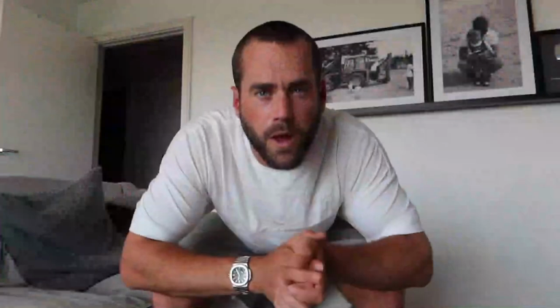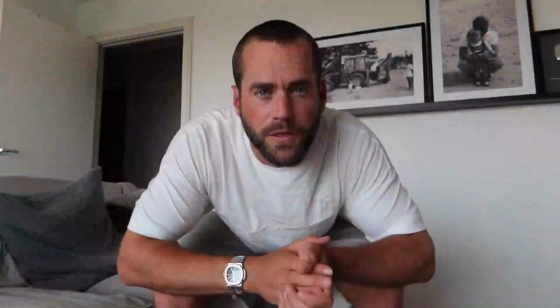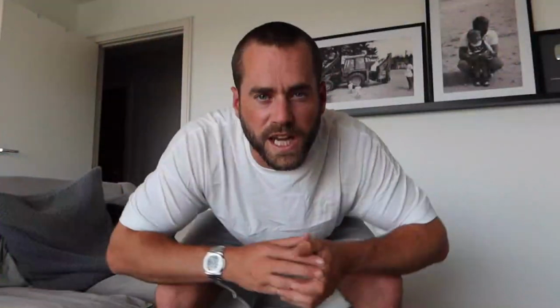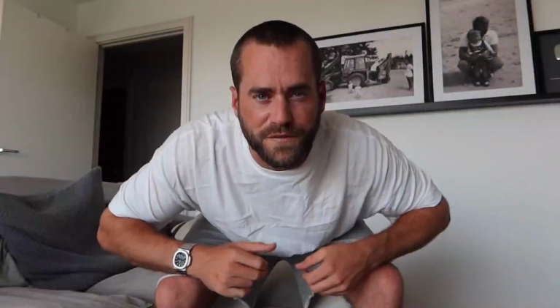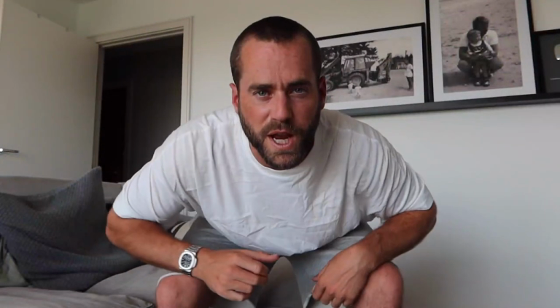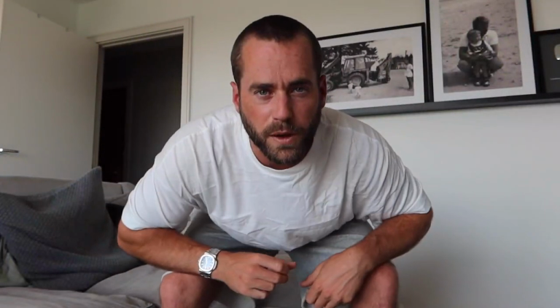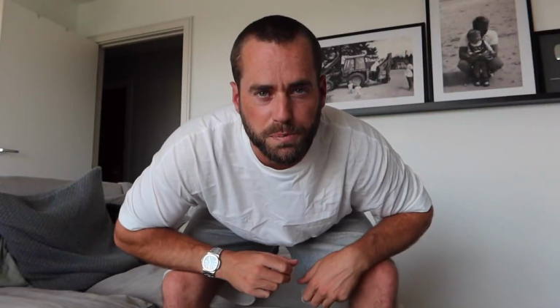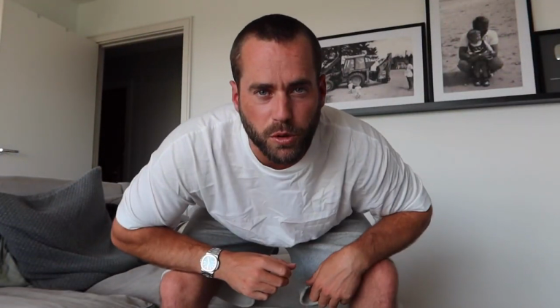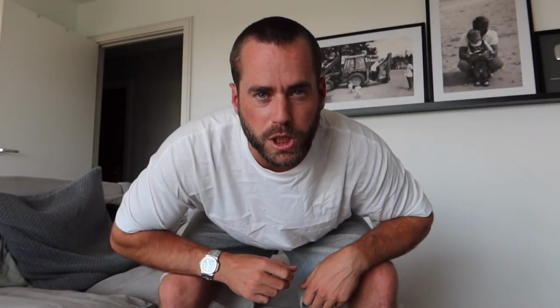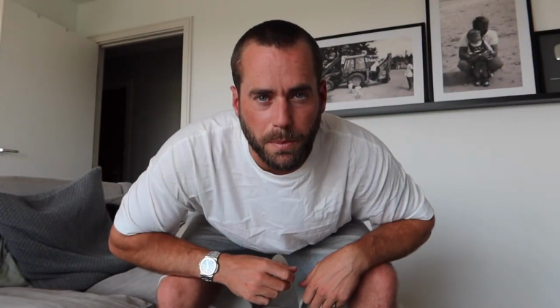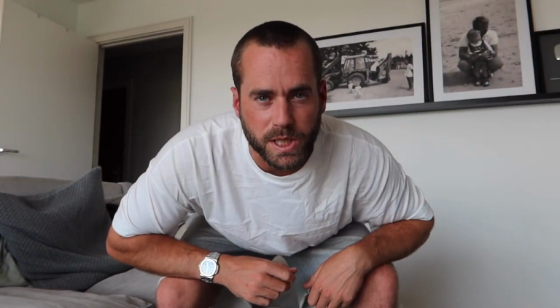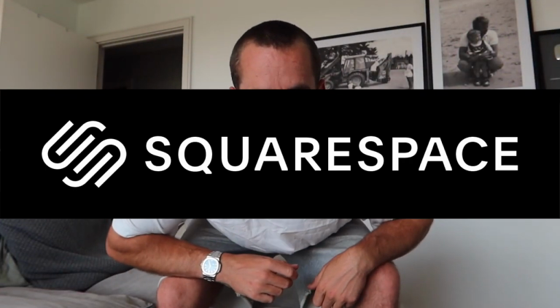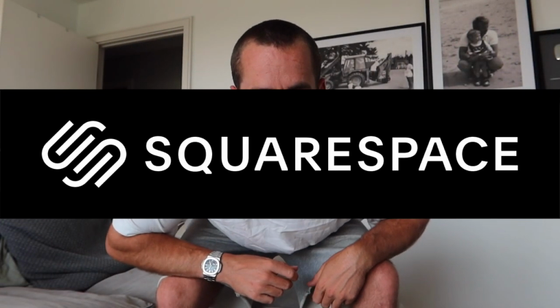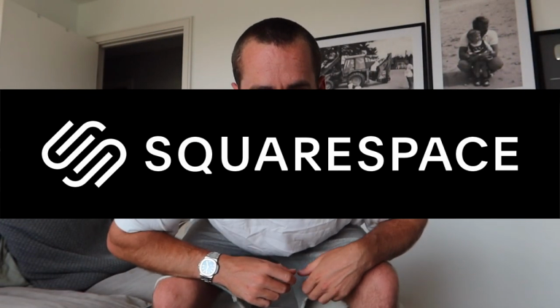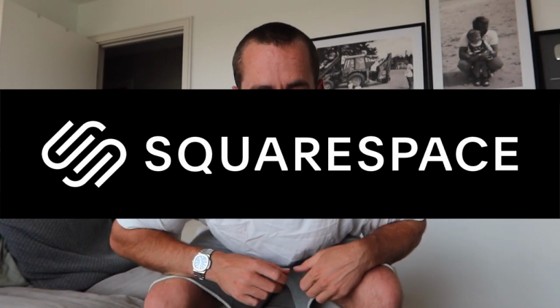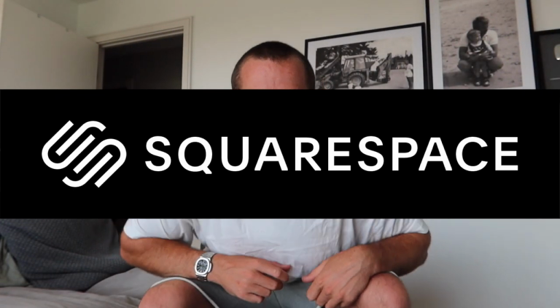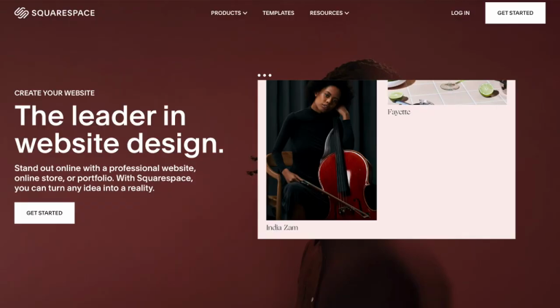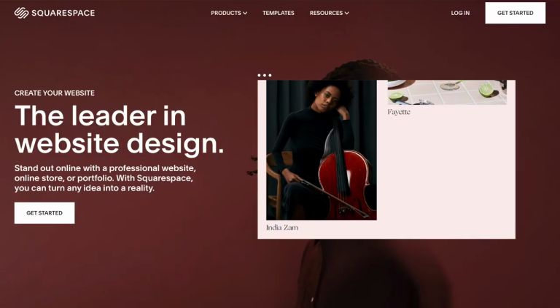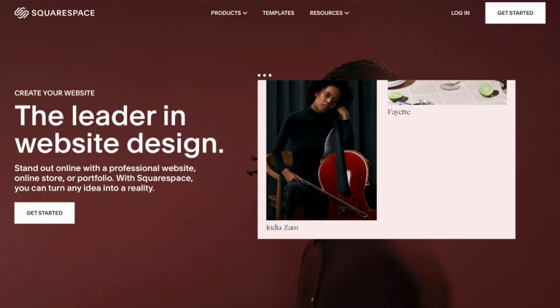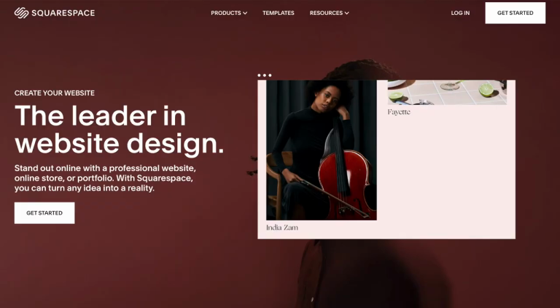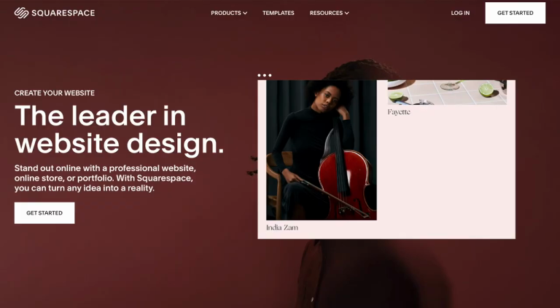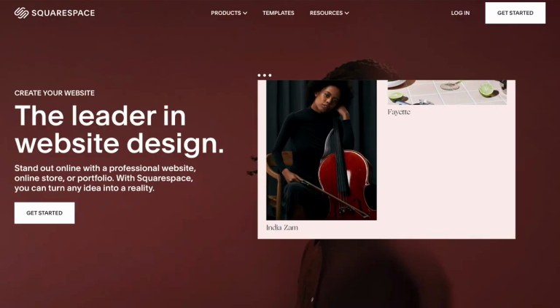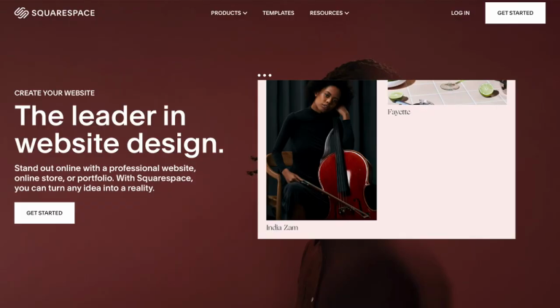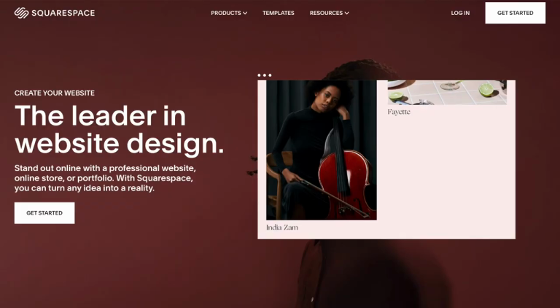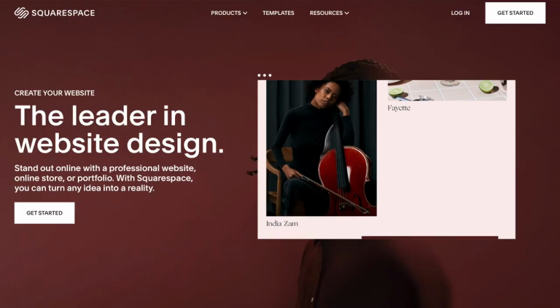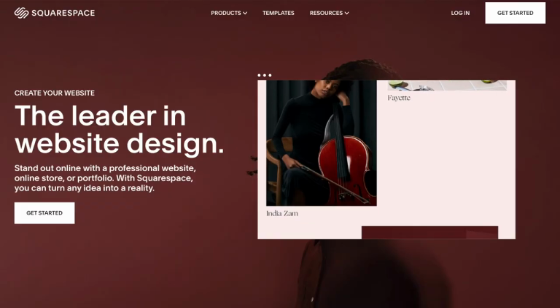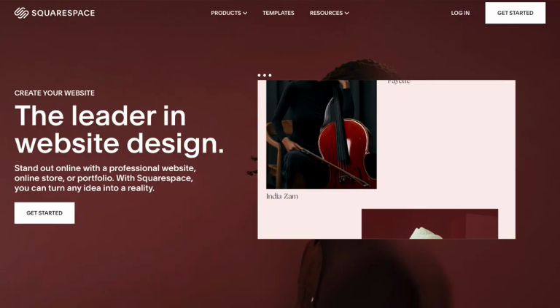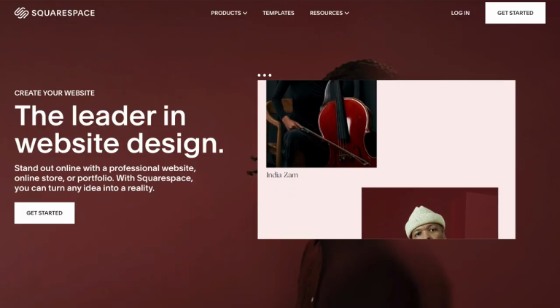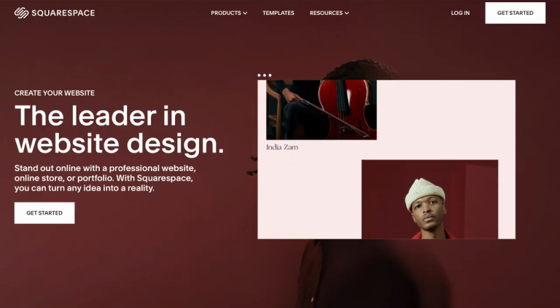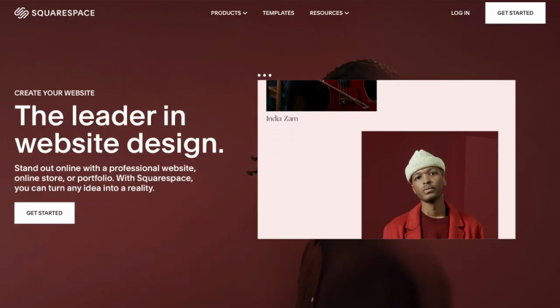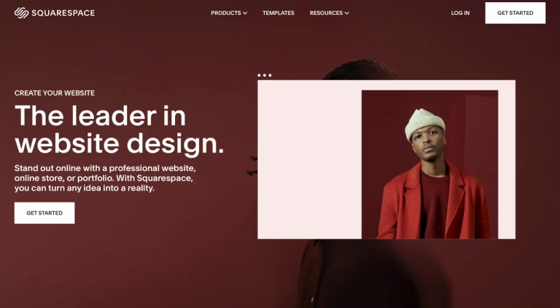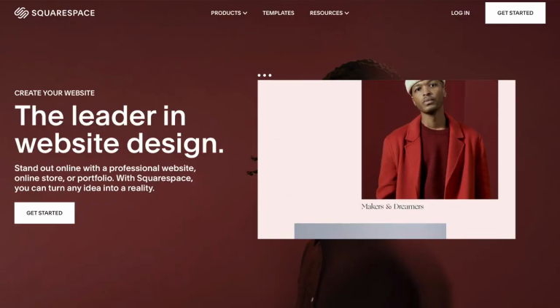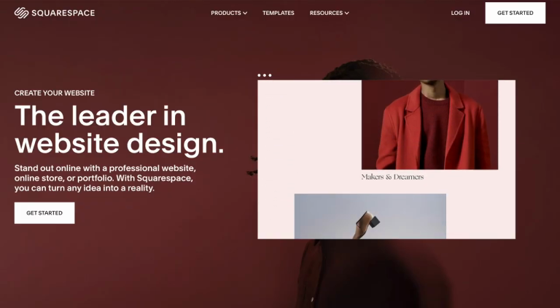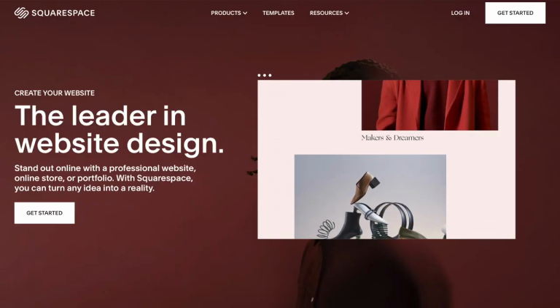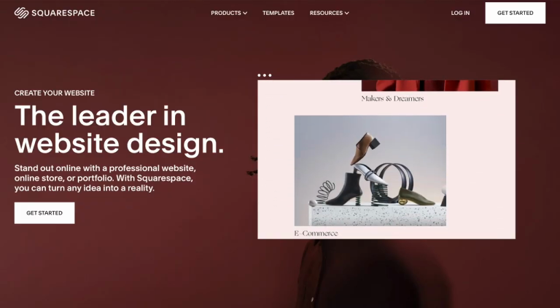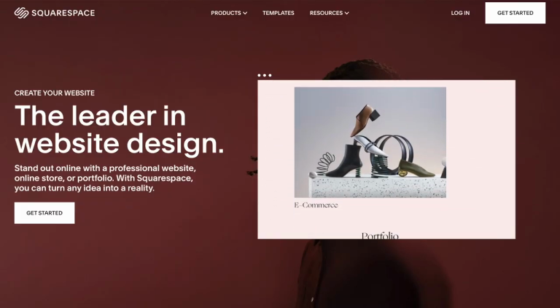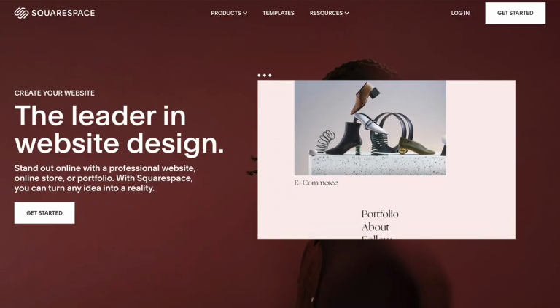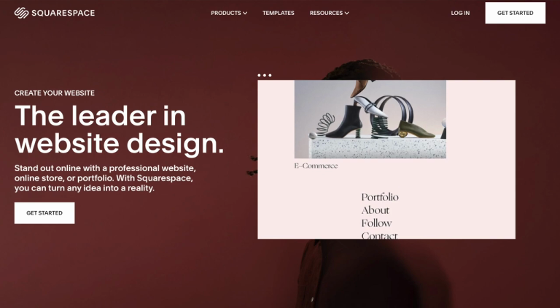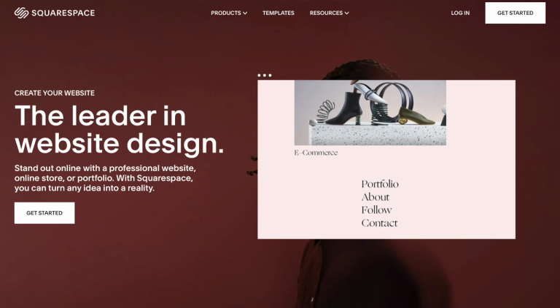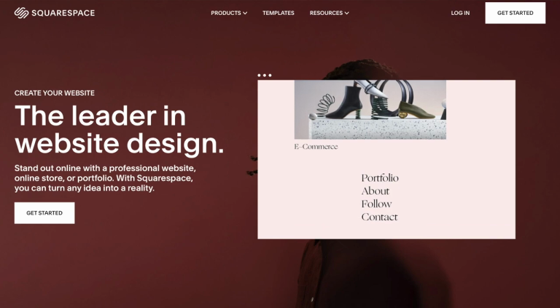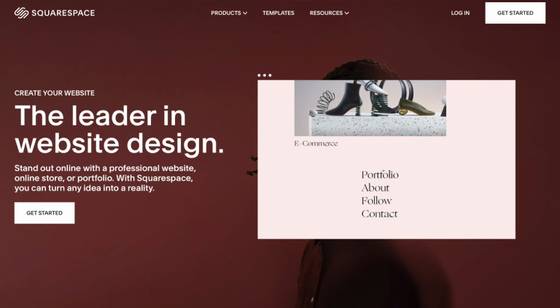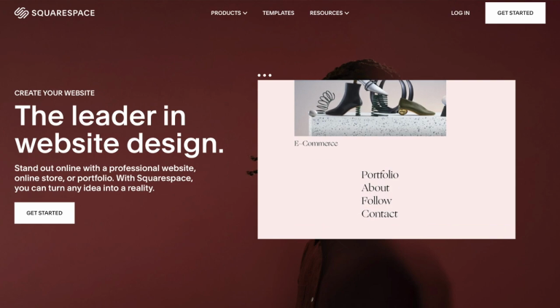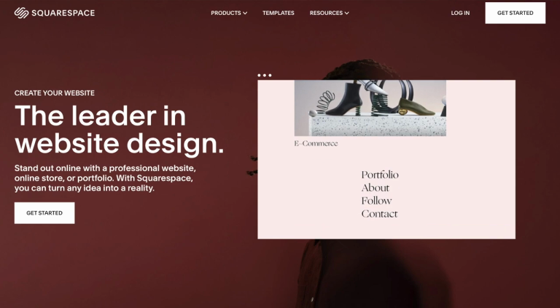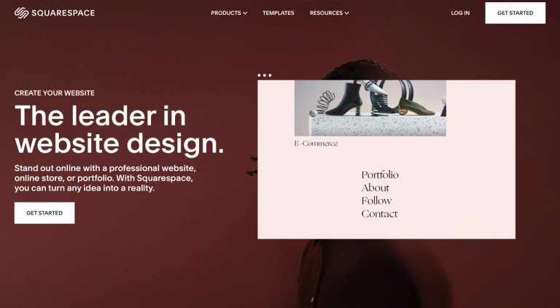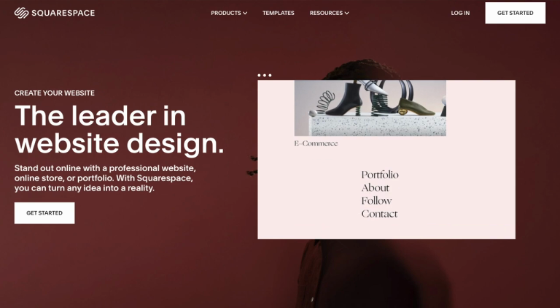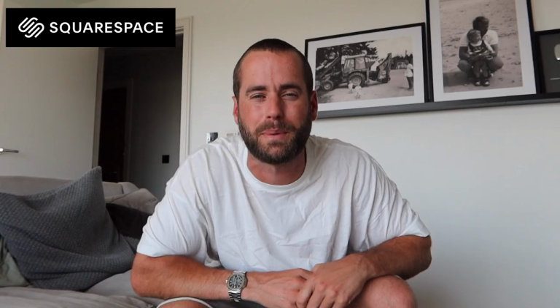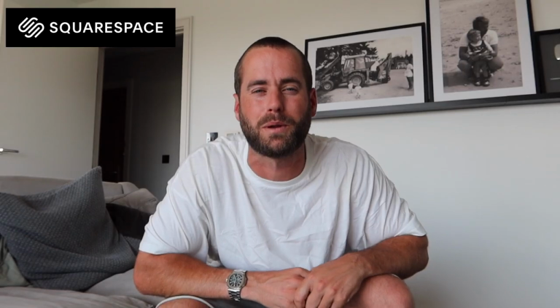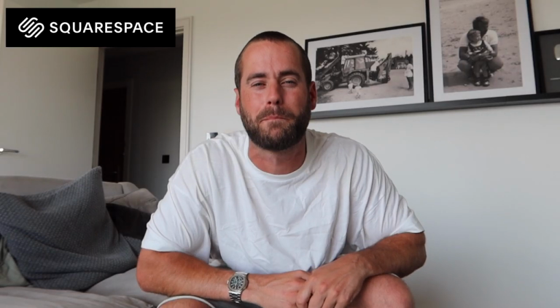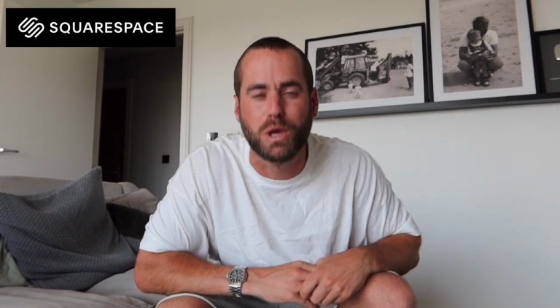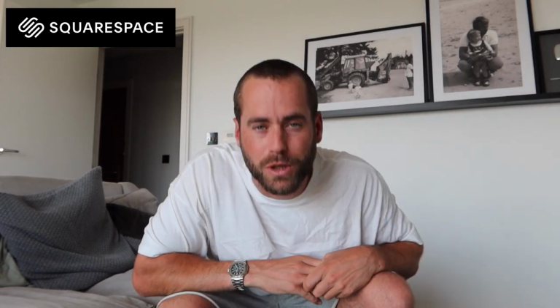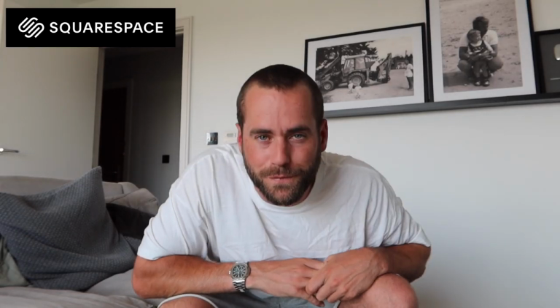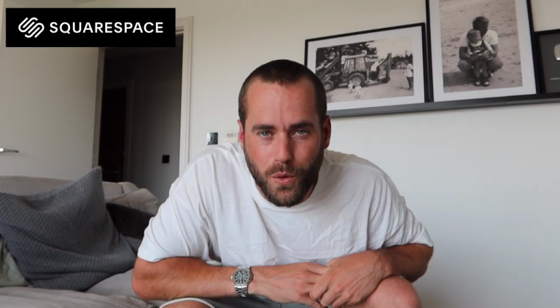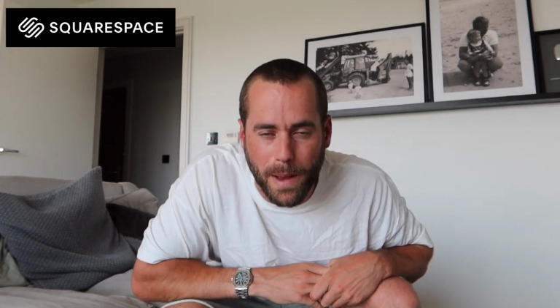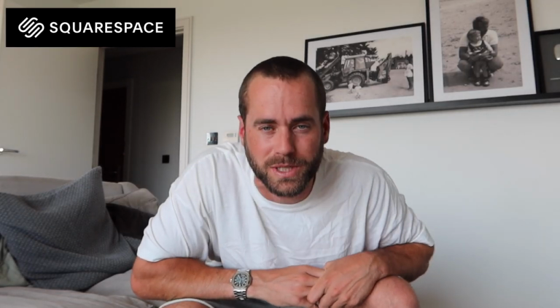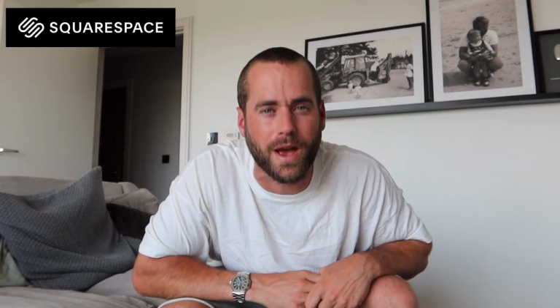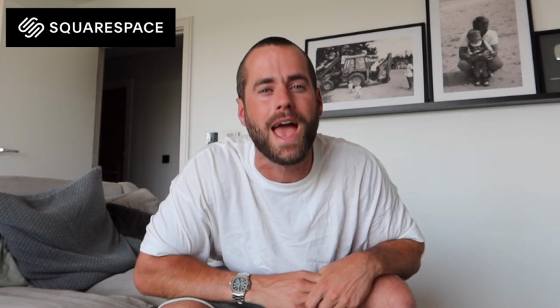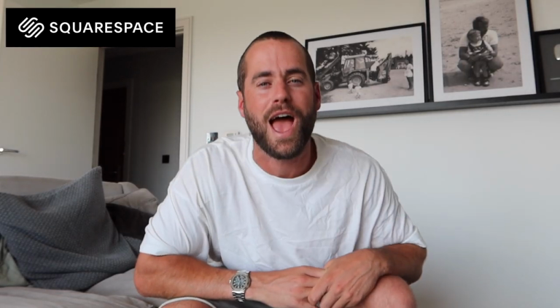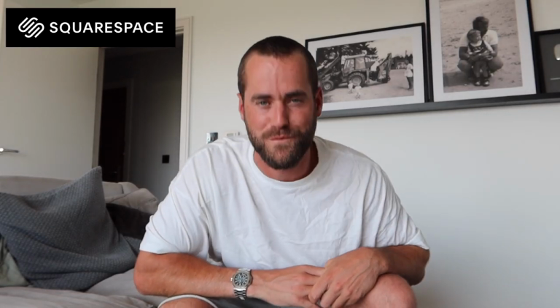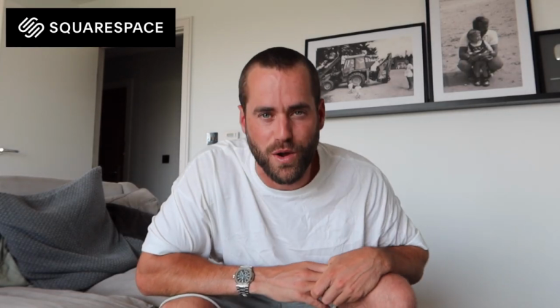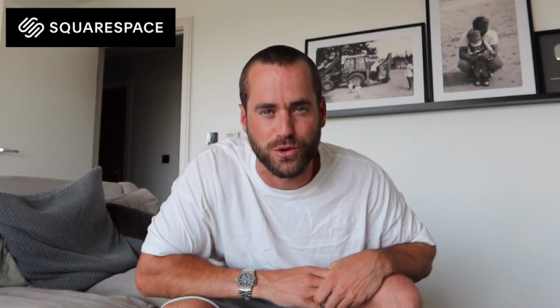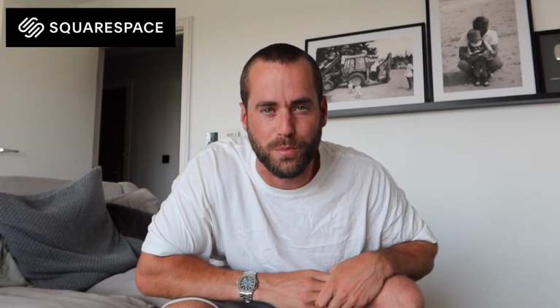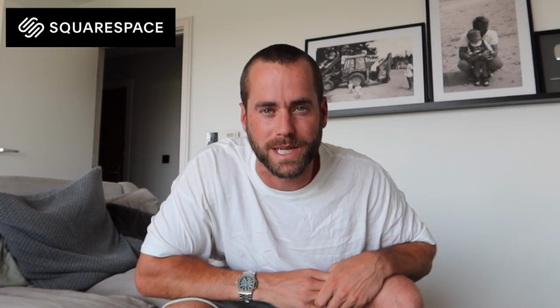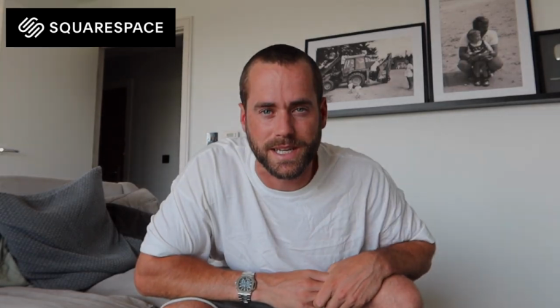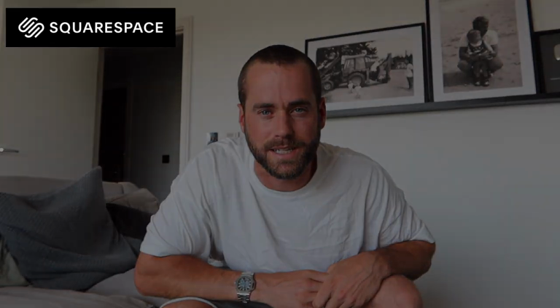This video is brought to you by Squarespace. From online stores to marketing tools and analytics, Squarespace is the perfect place to build a beautiful website and run your business.